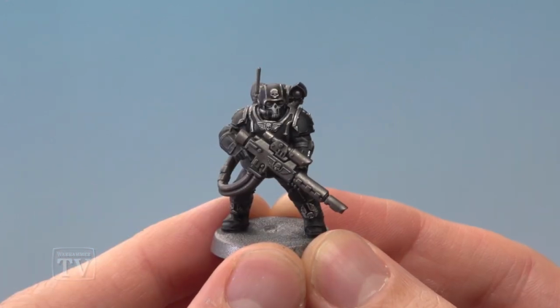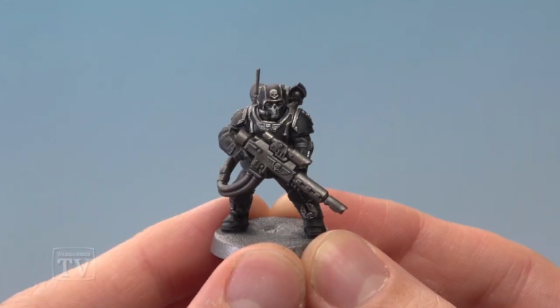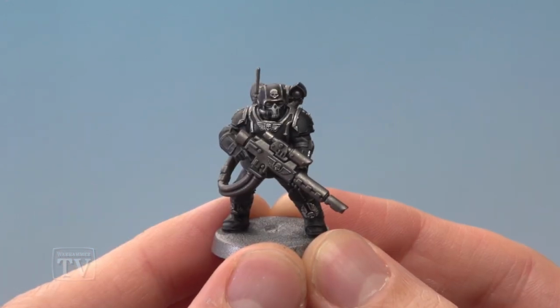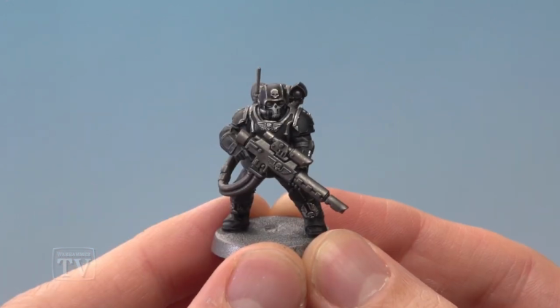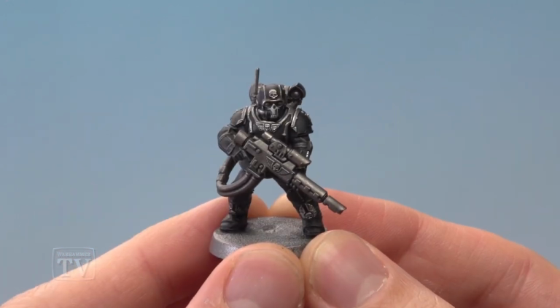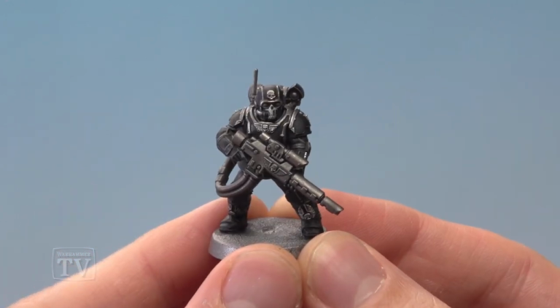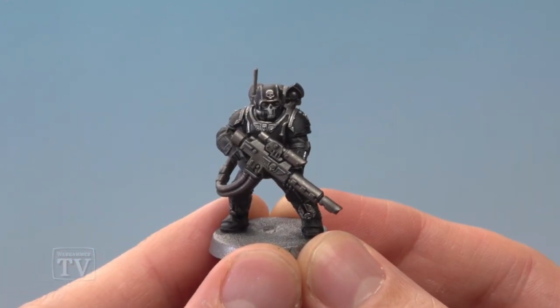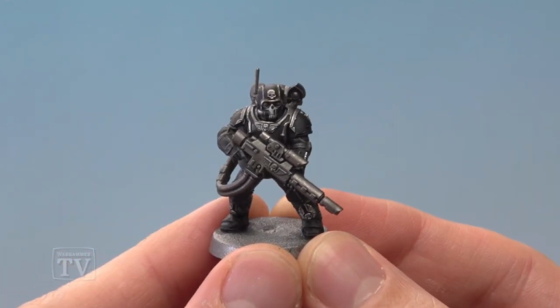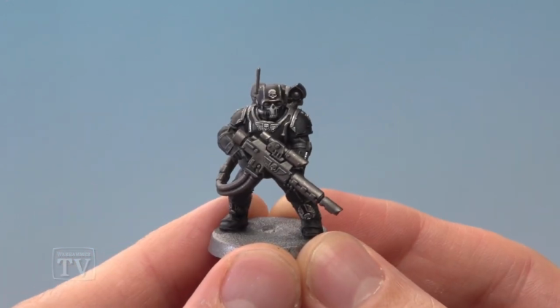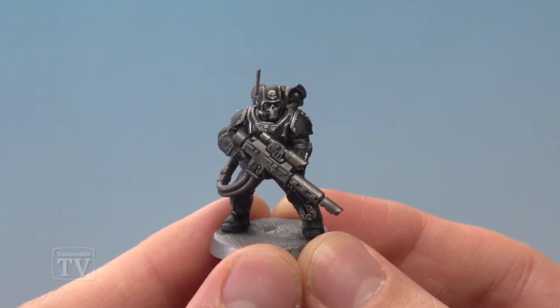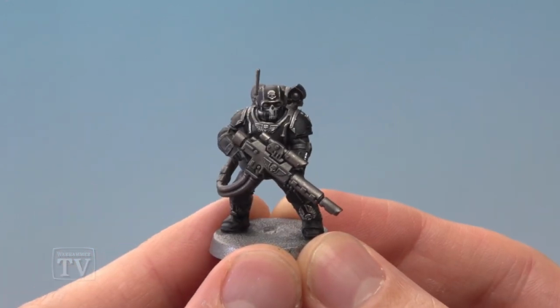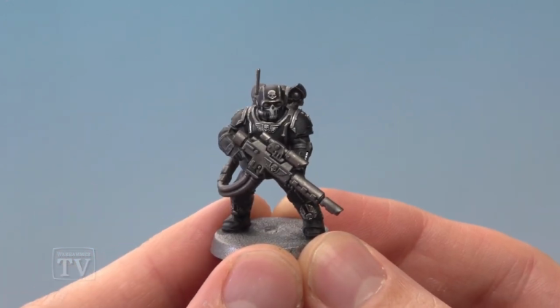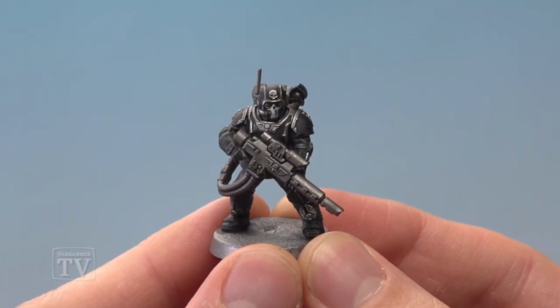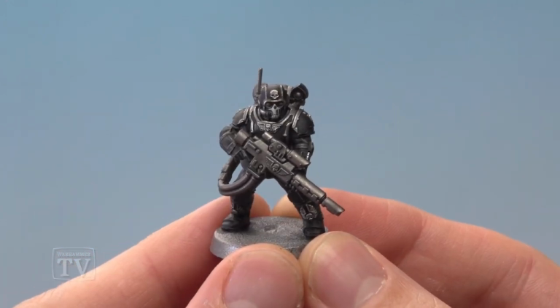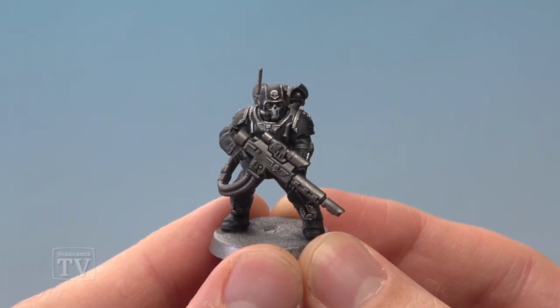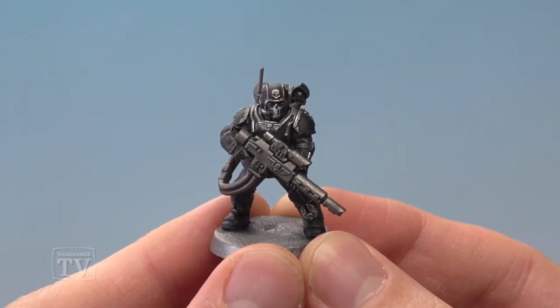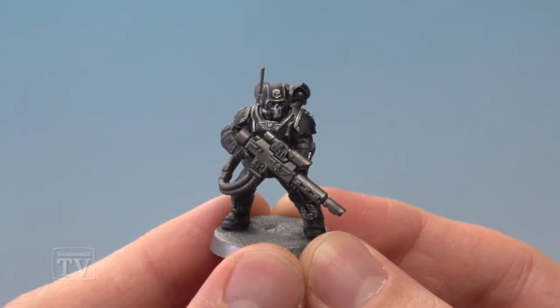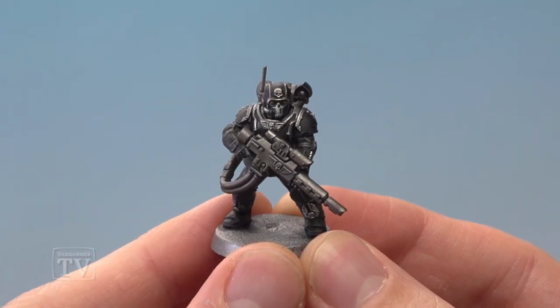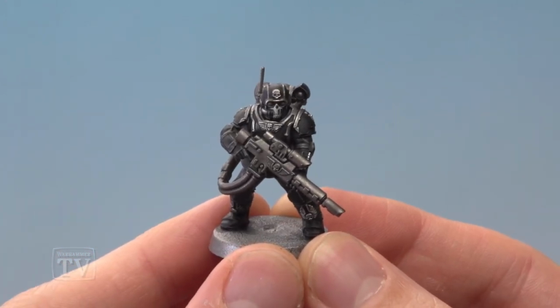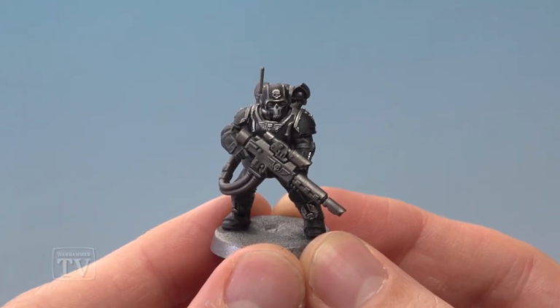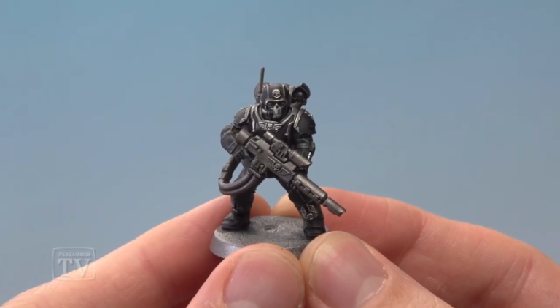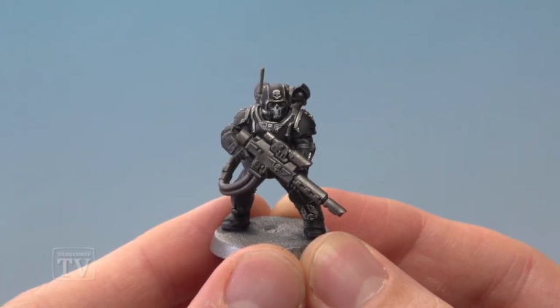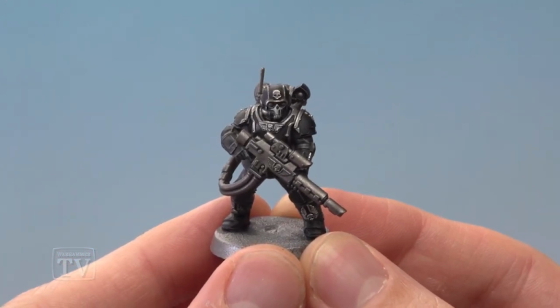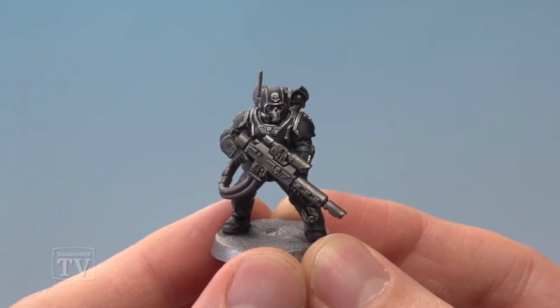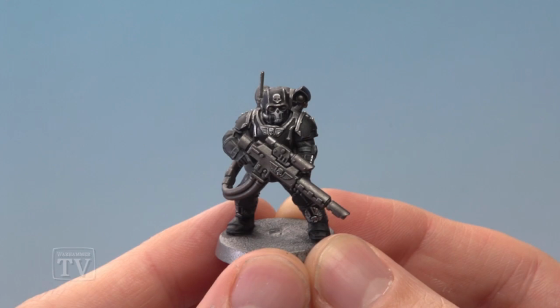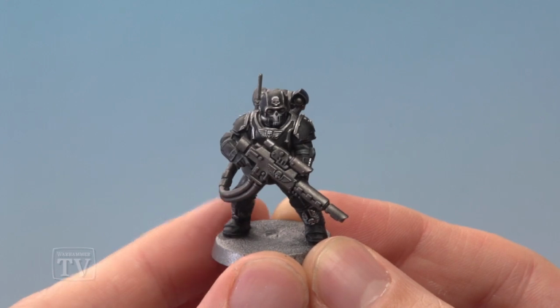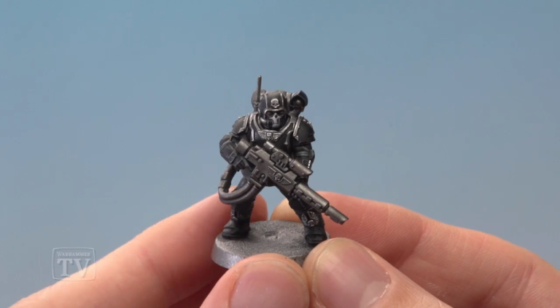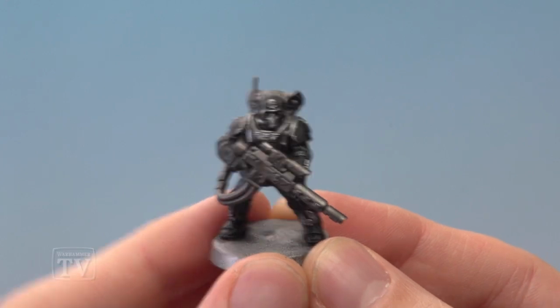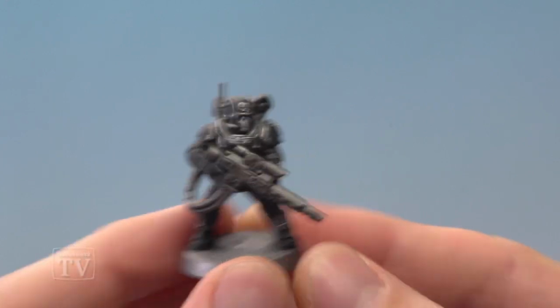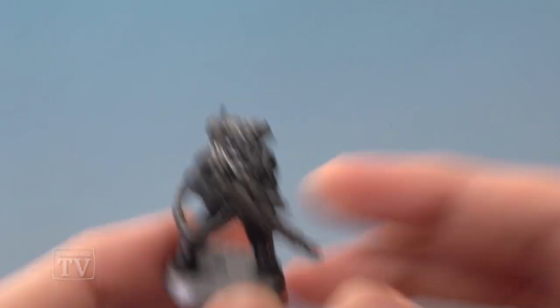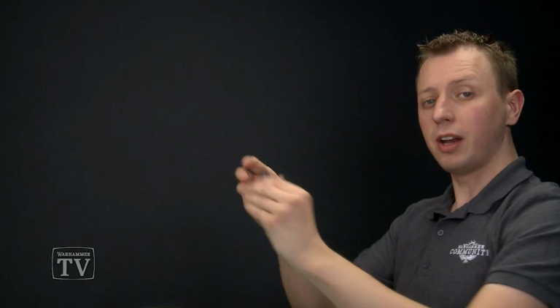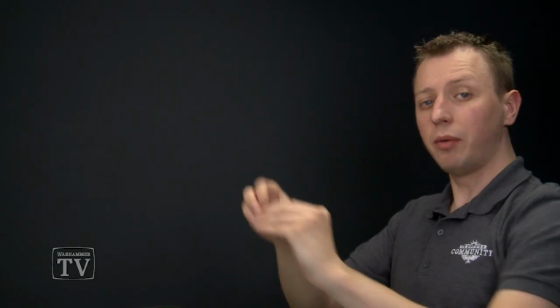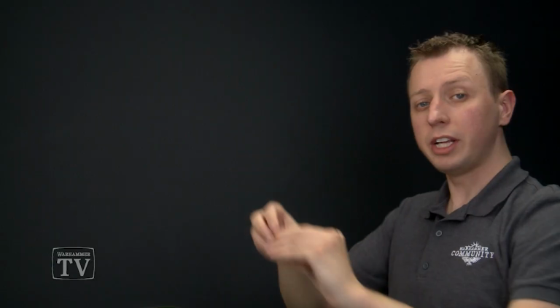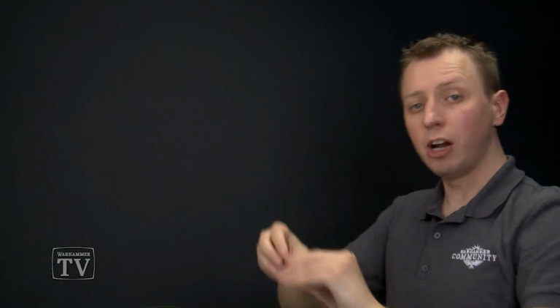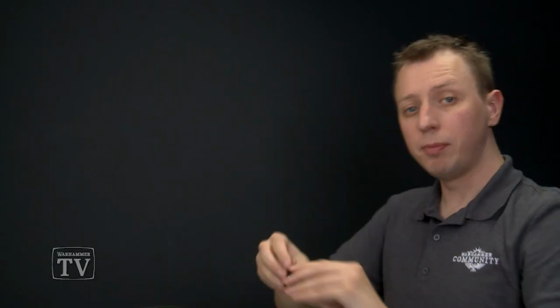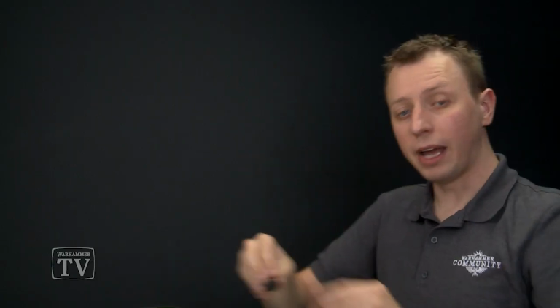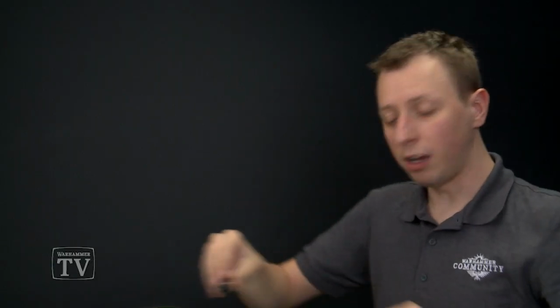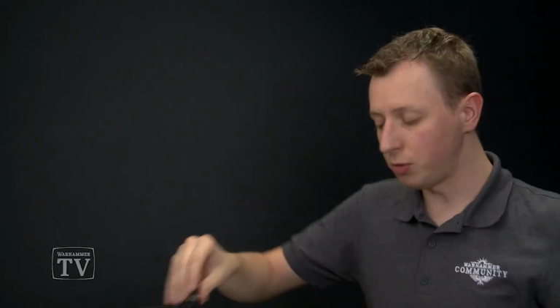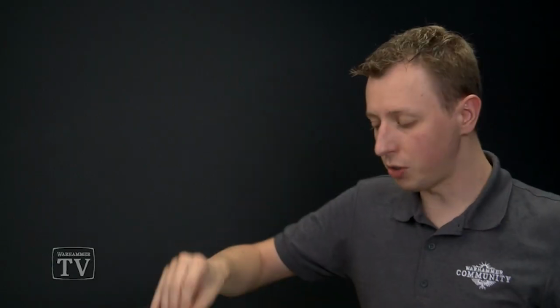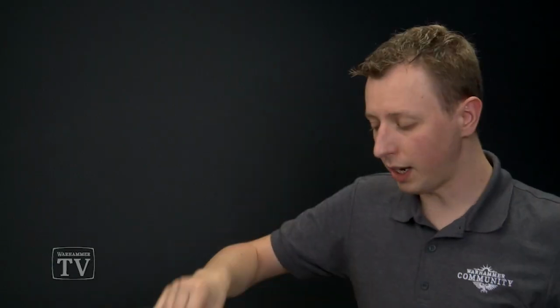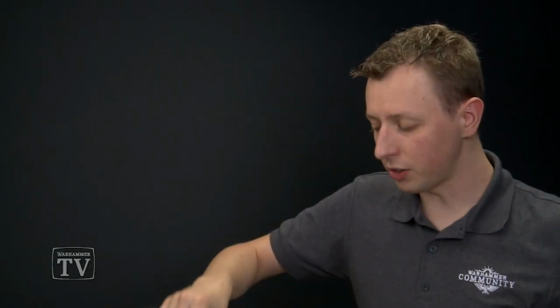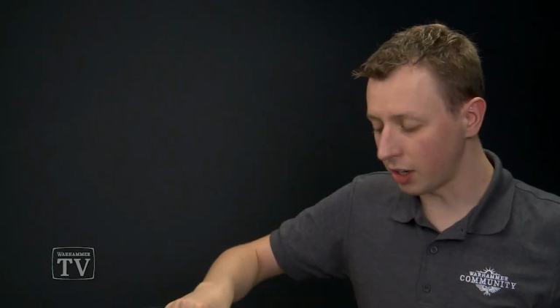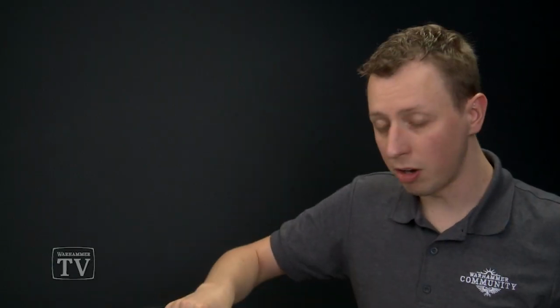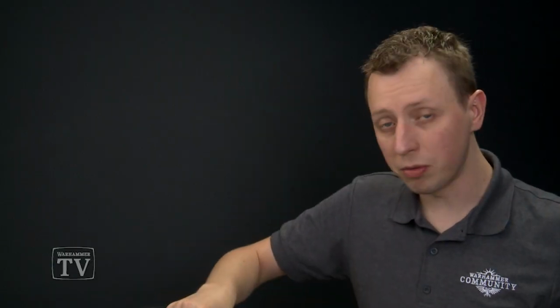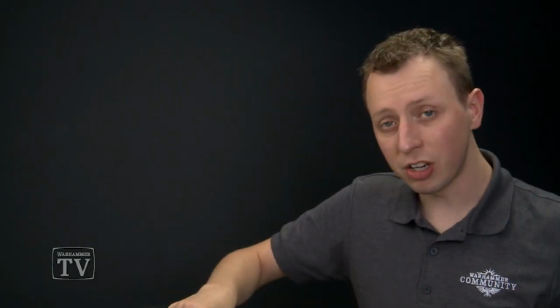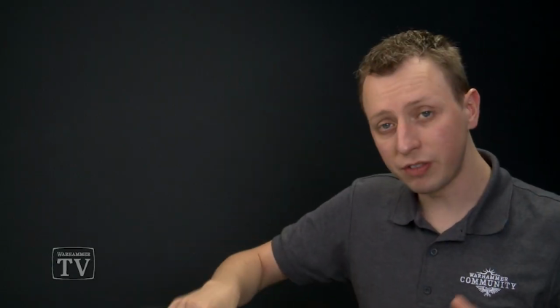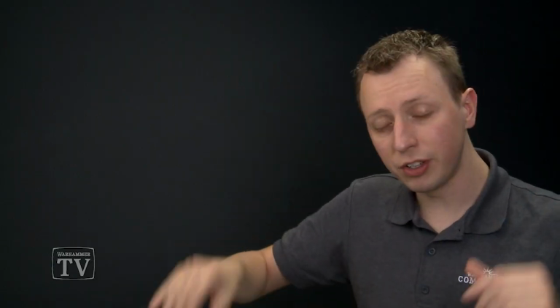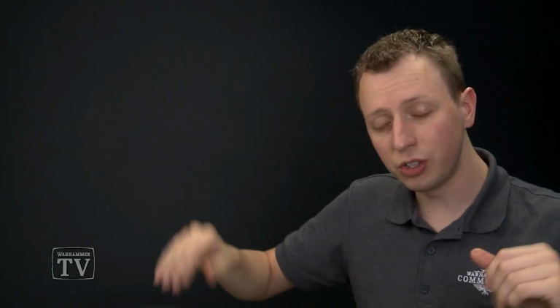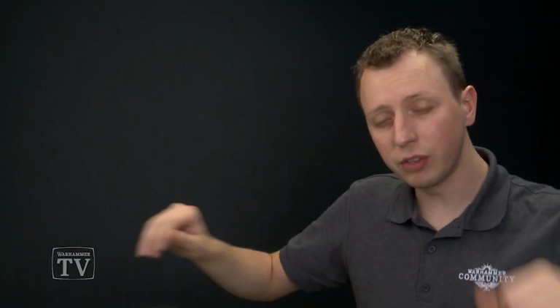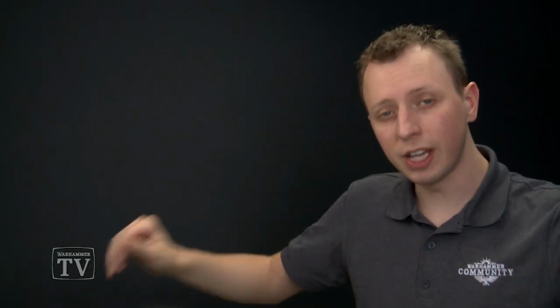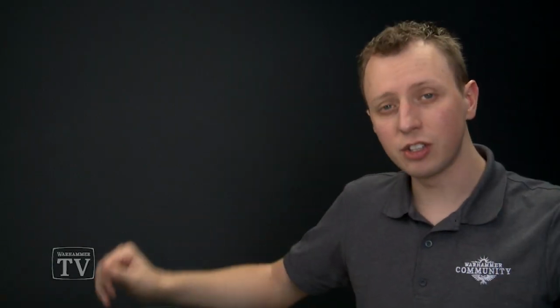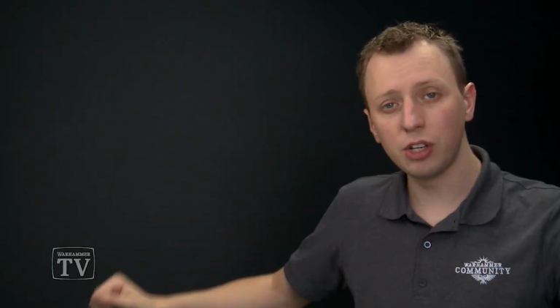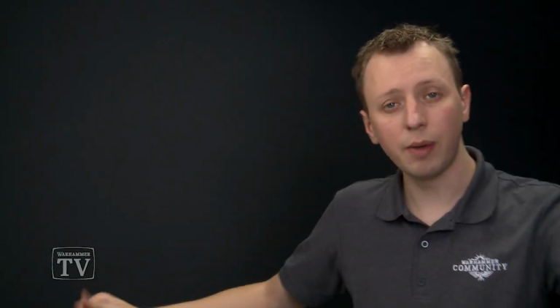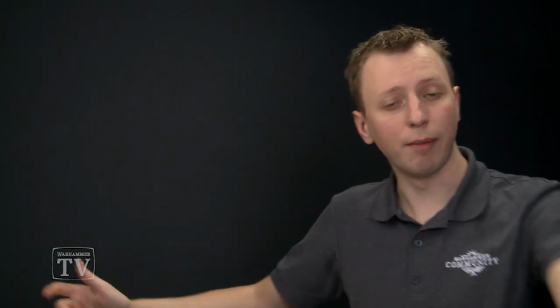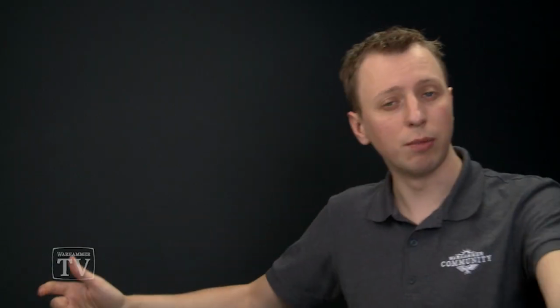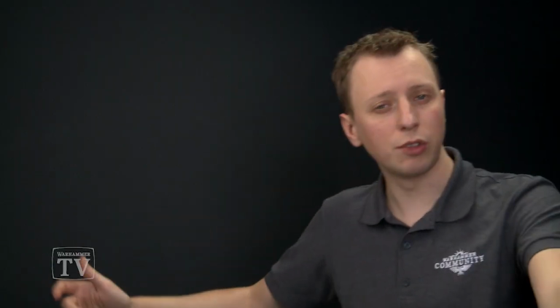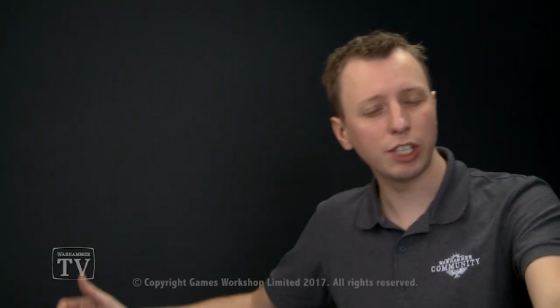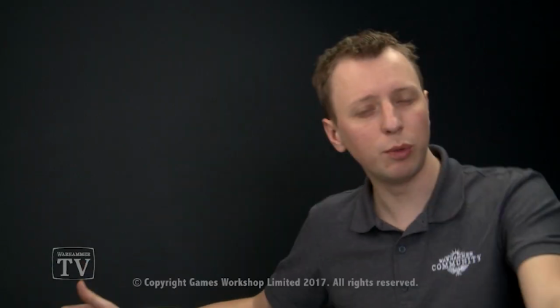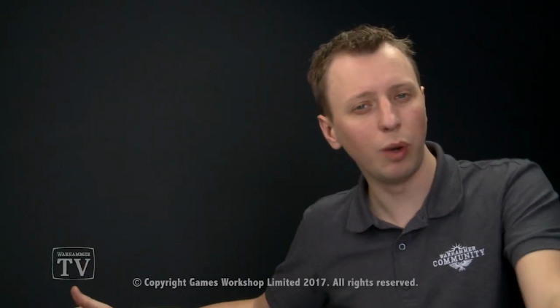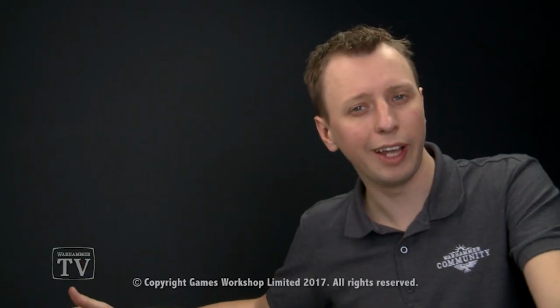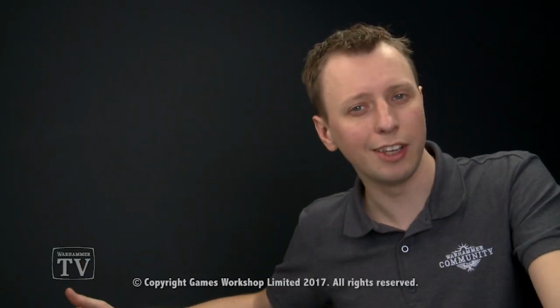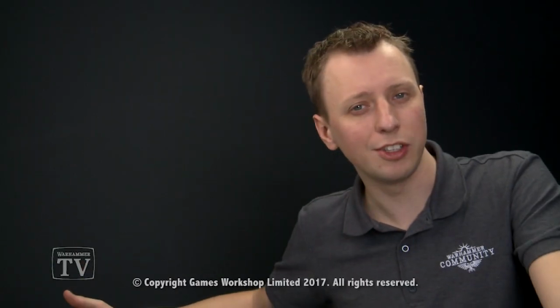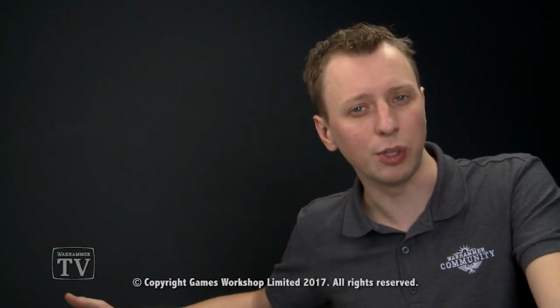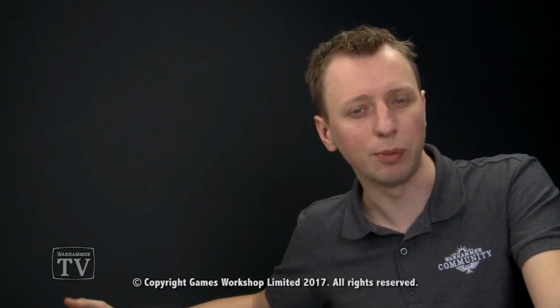And there we are — that's this Scion Jackal's uniform complete. I really hope that helps you out, and I hope the rest of you enjoyed that too. We'll see you all again soon.